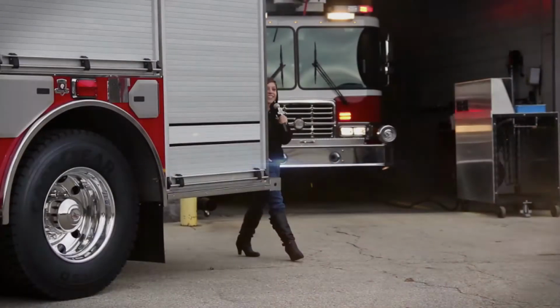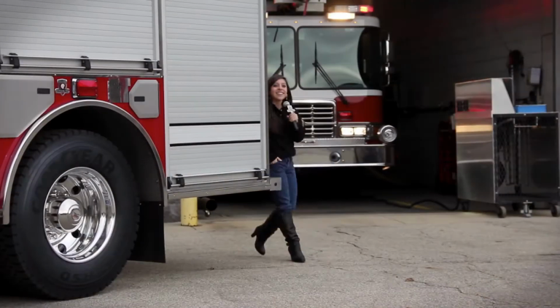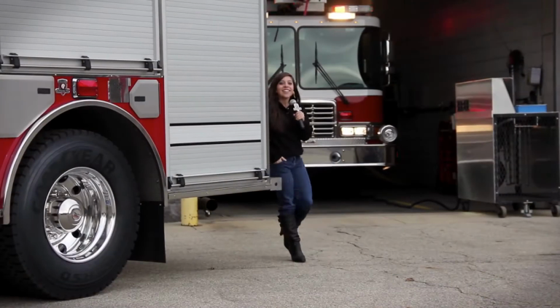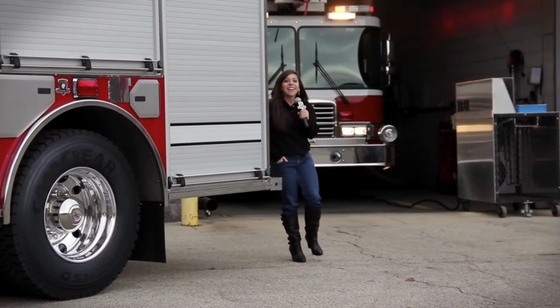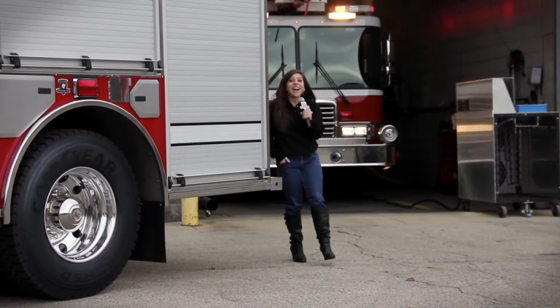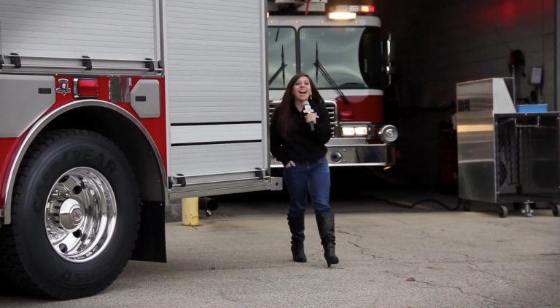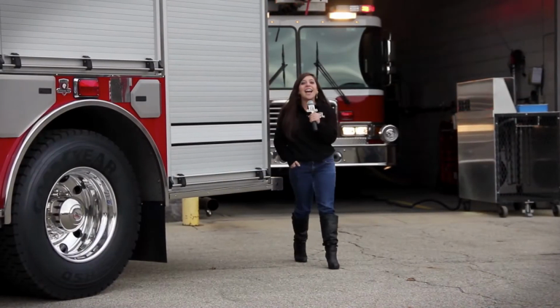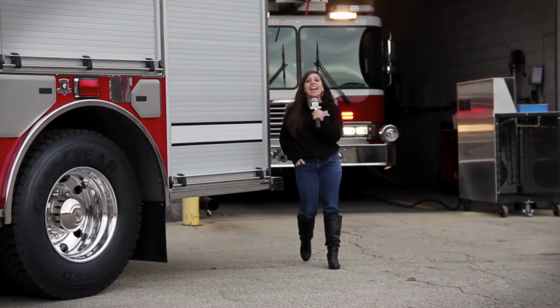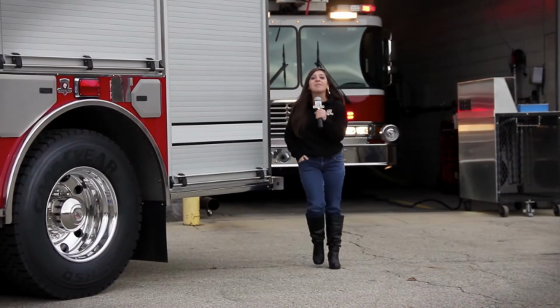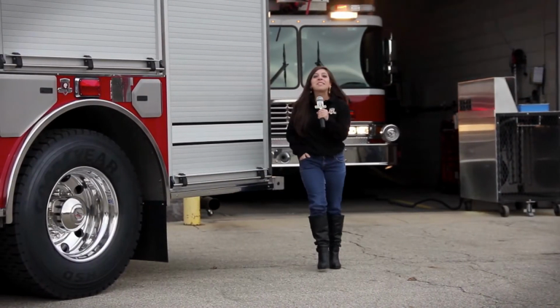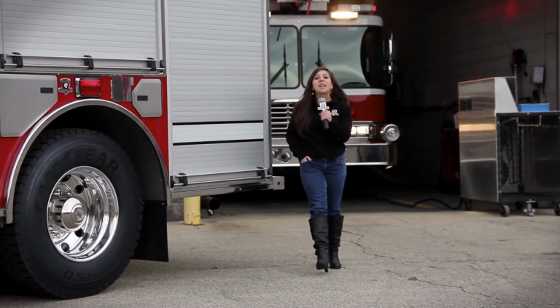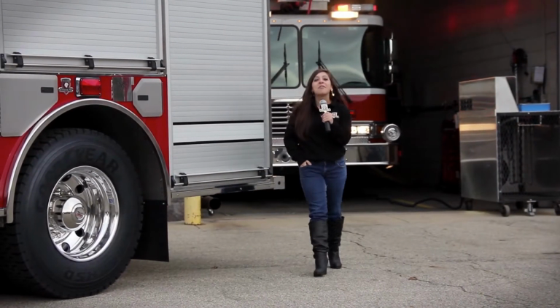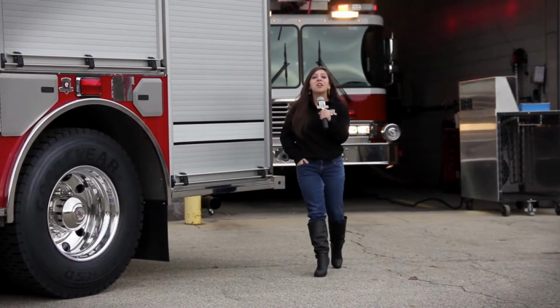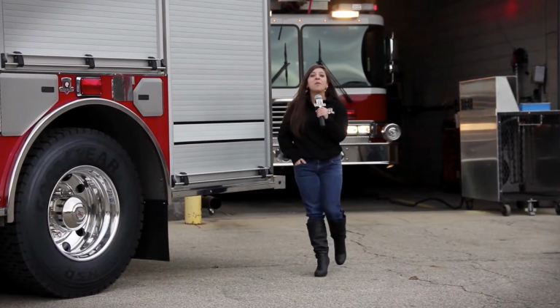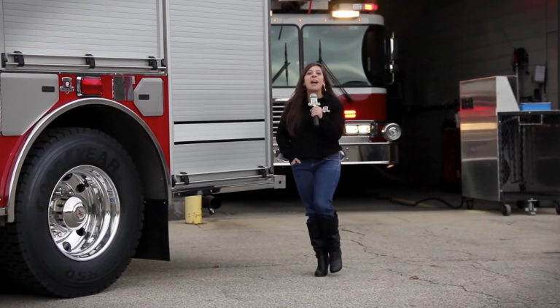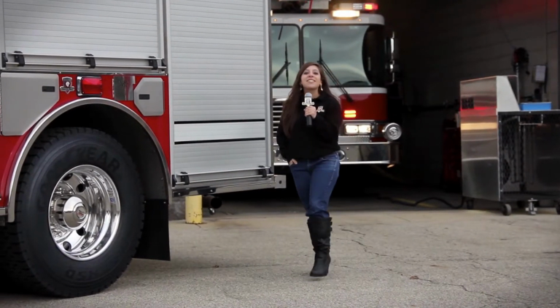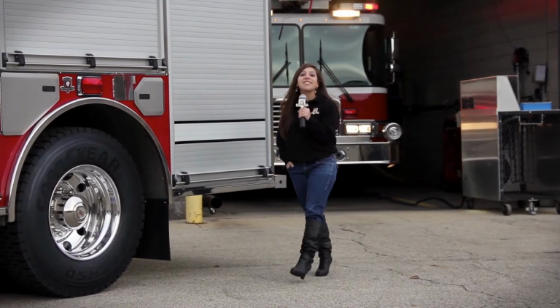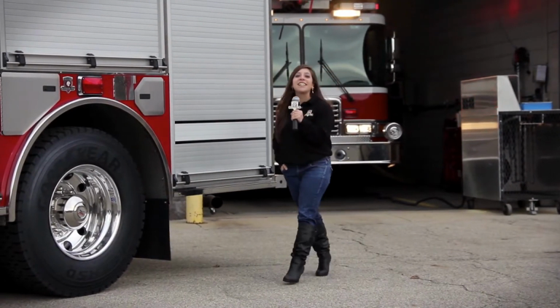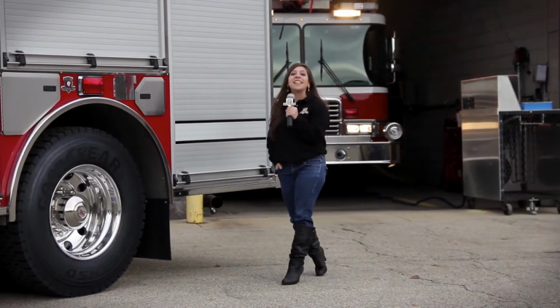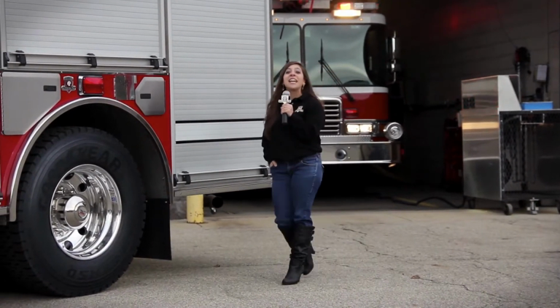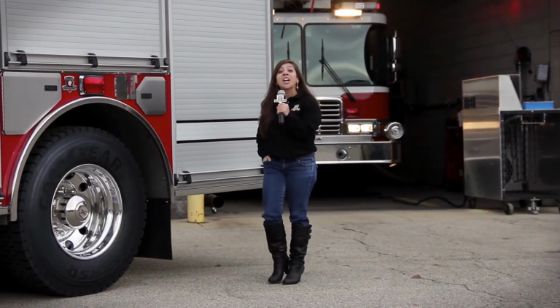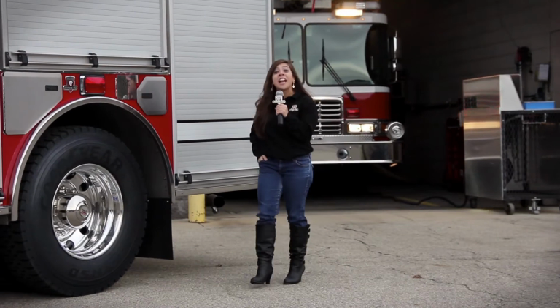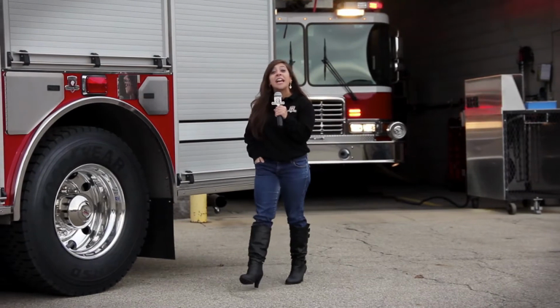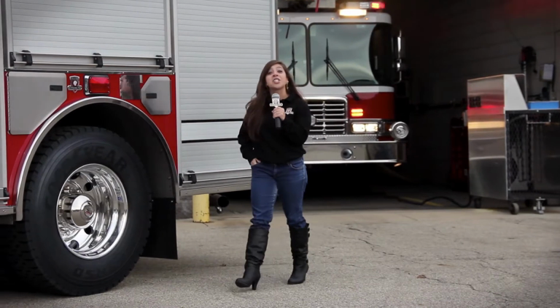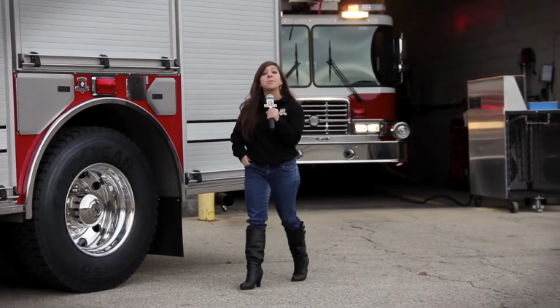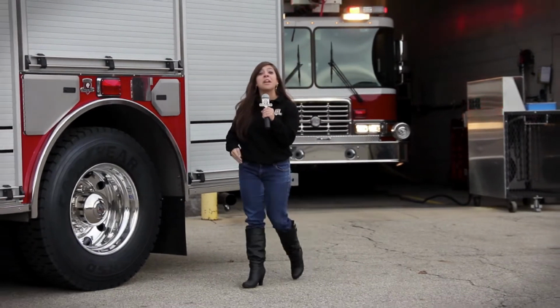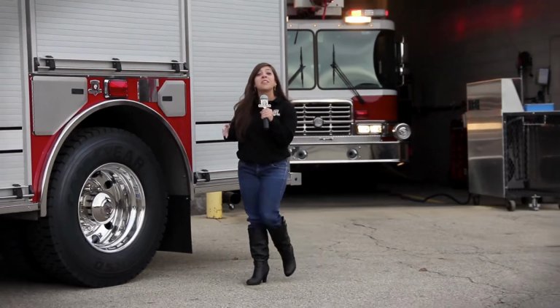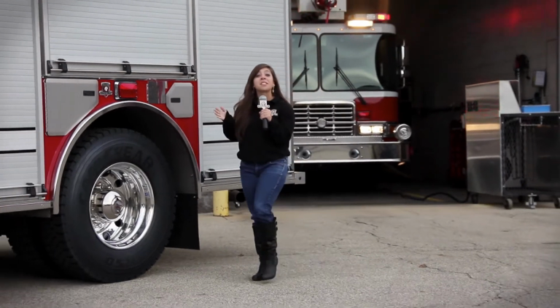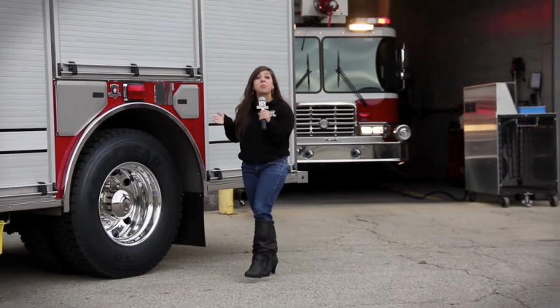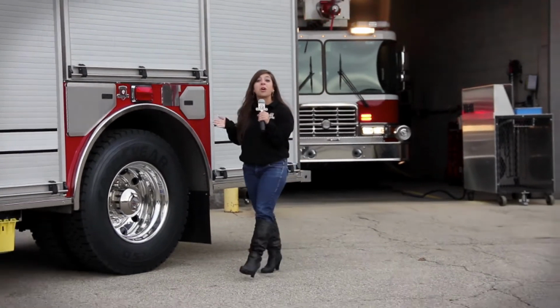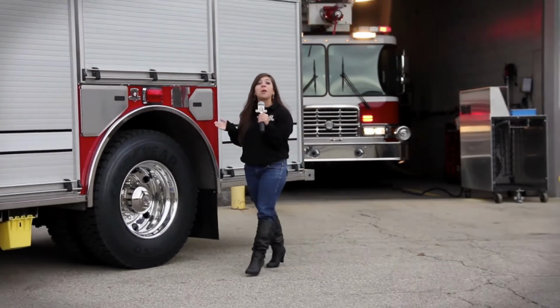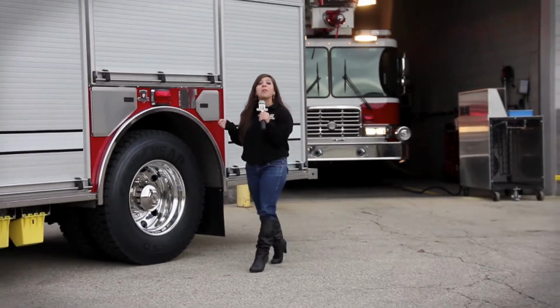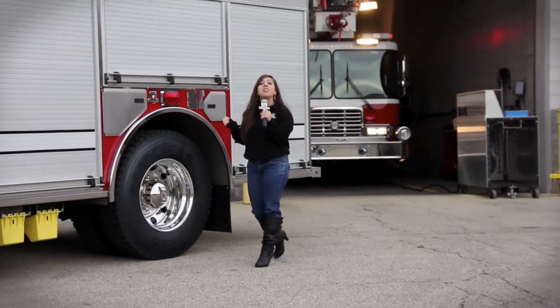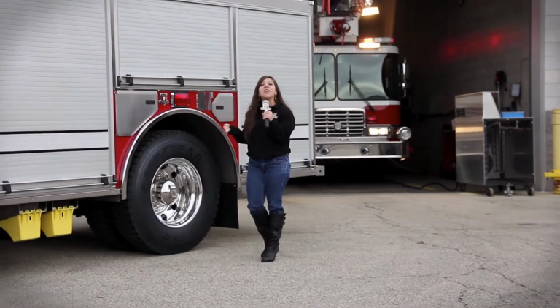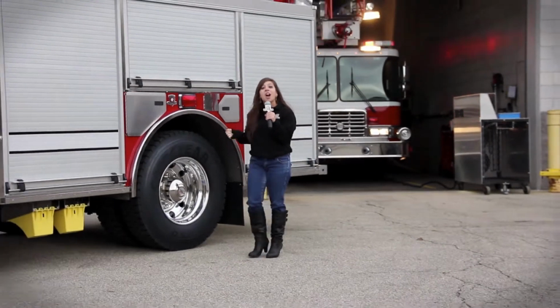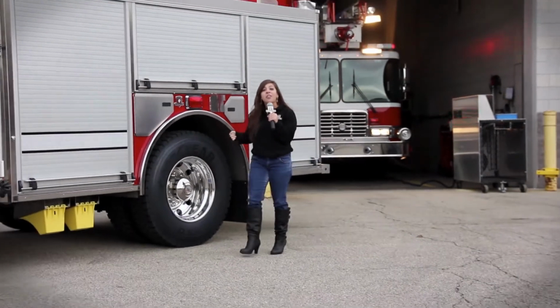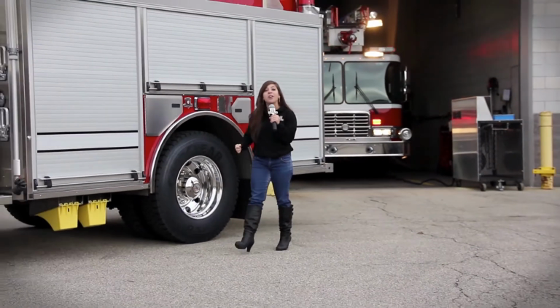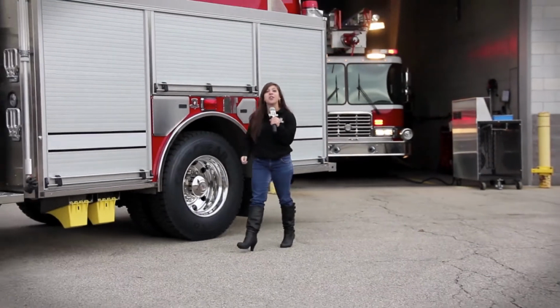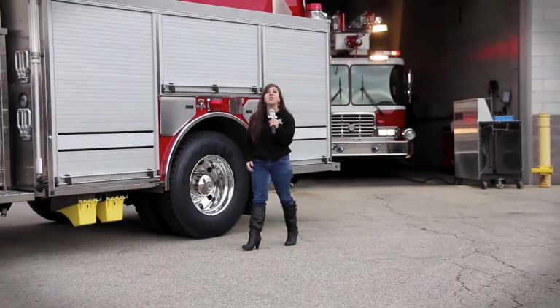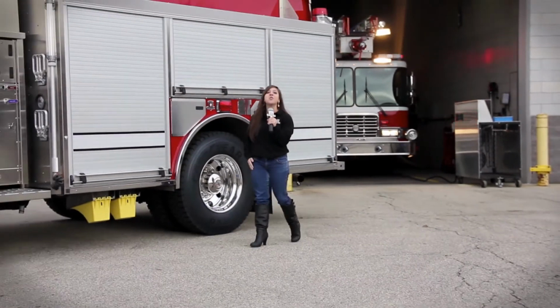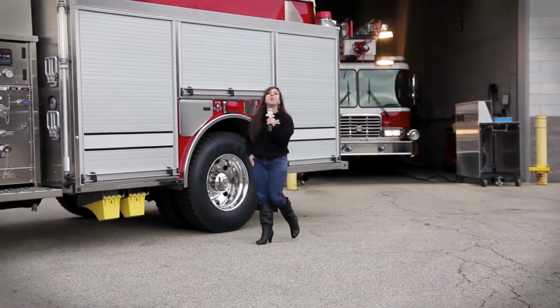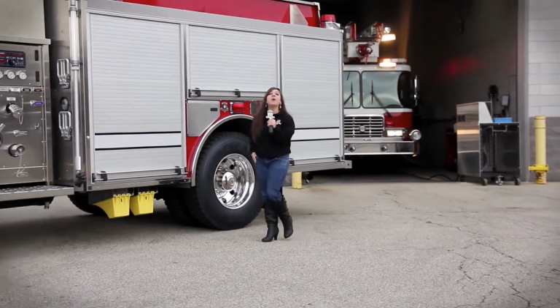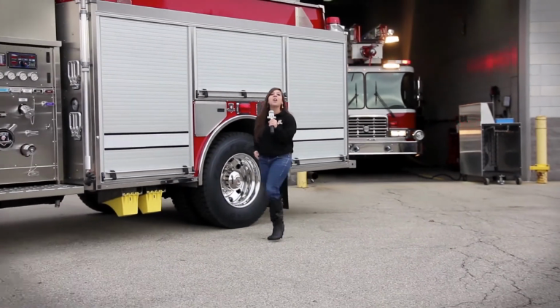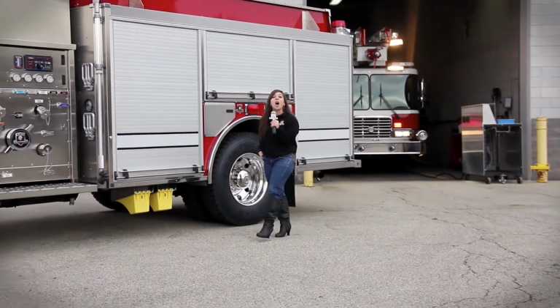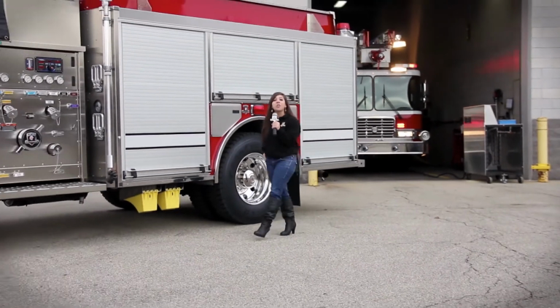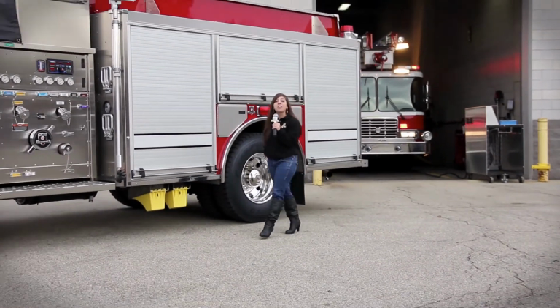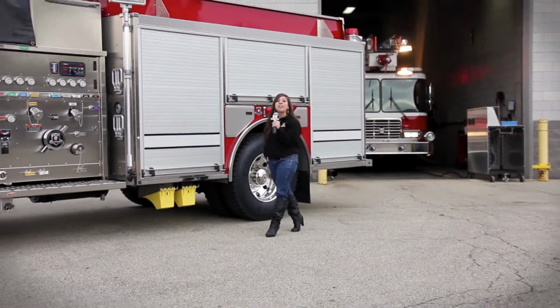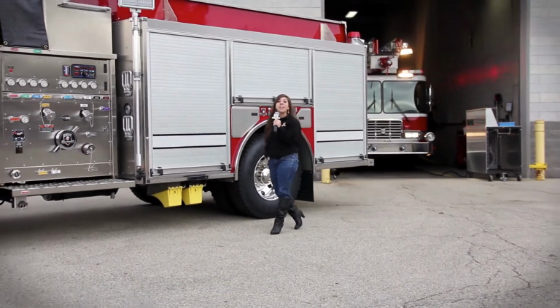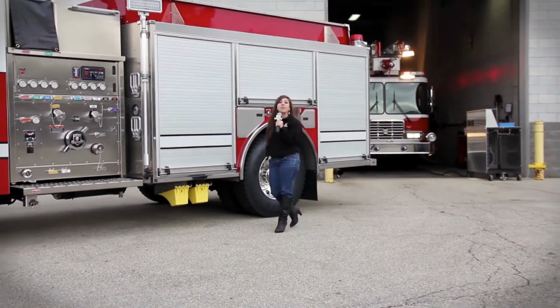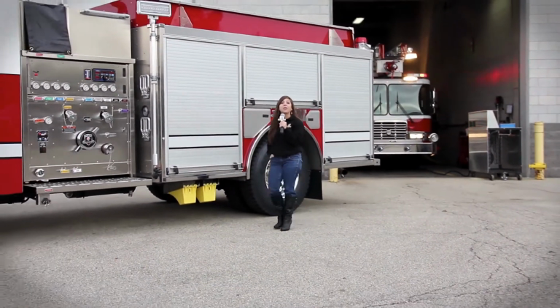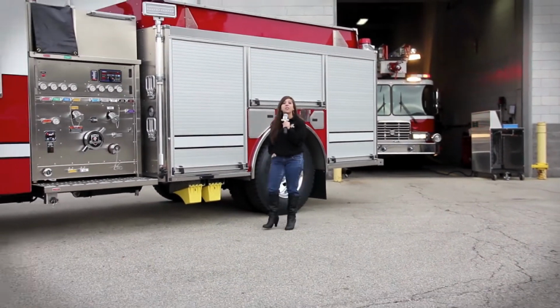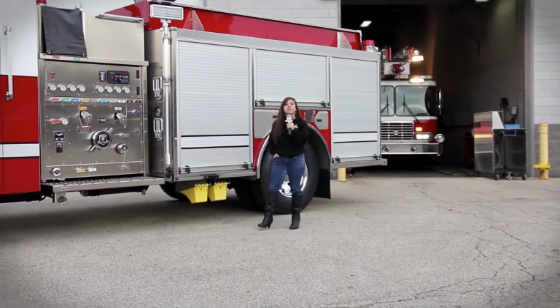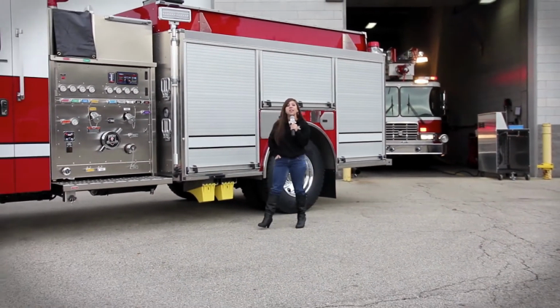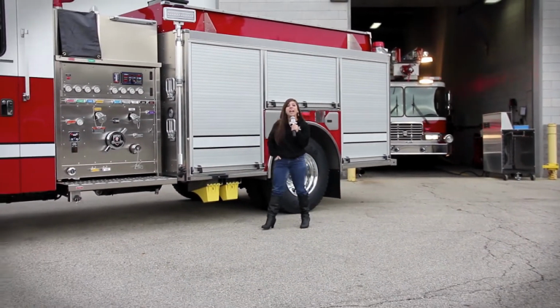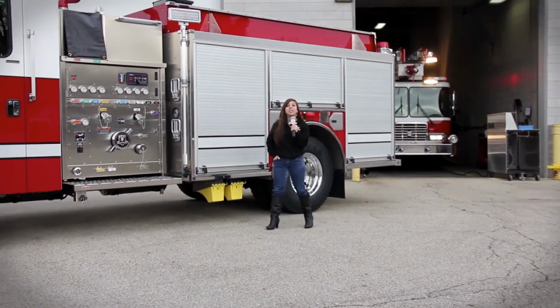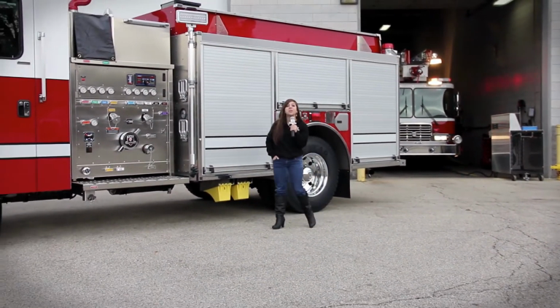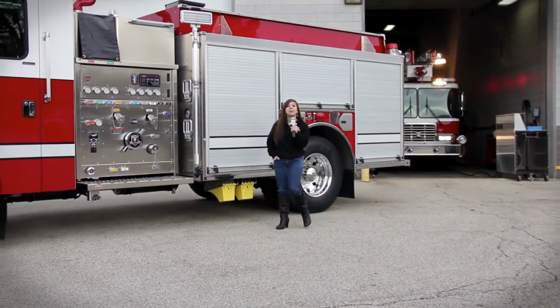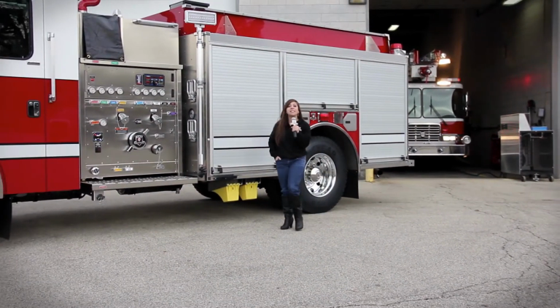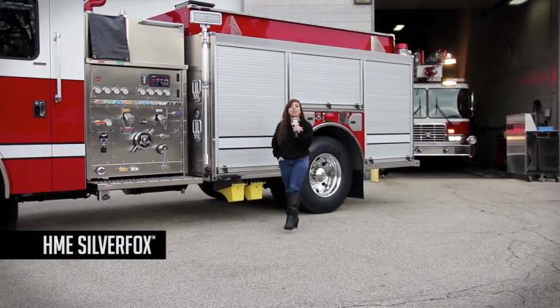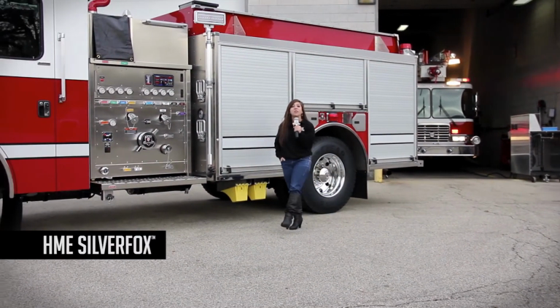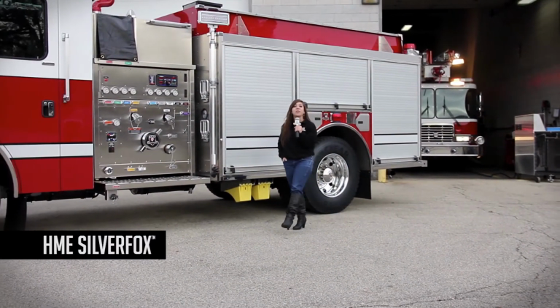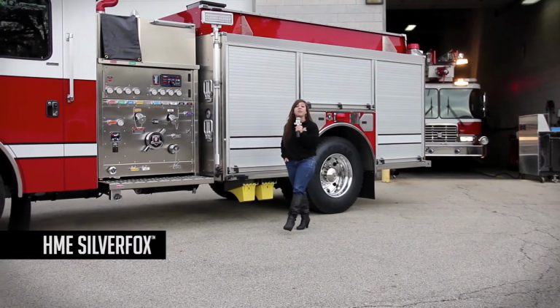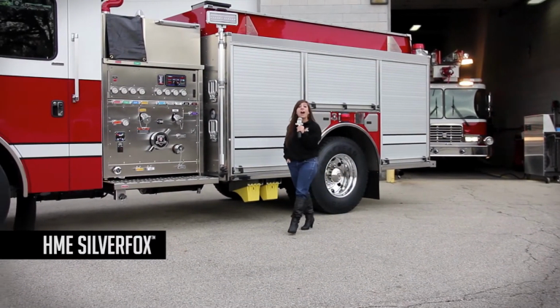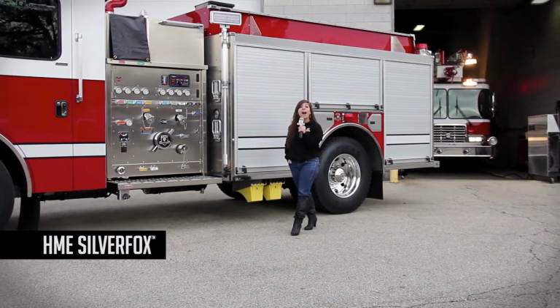Hi, I'm Stephanie Weinstein here at HME this morning with another new 100th anniversary HME Silver Fox.